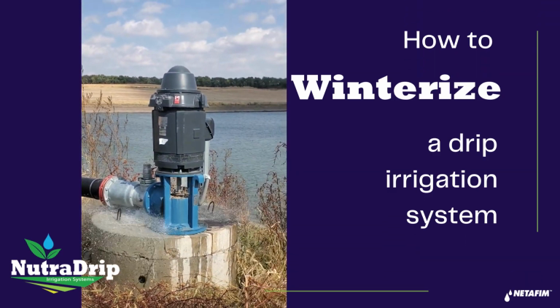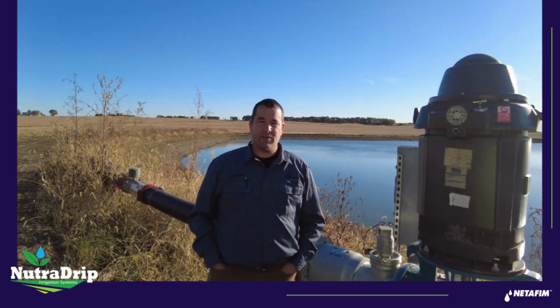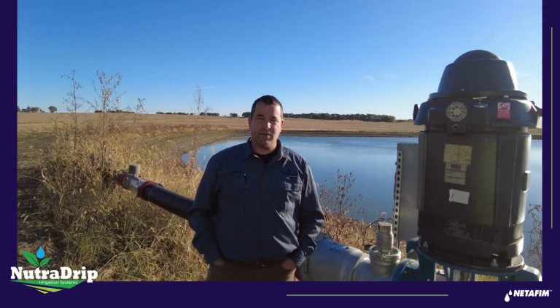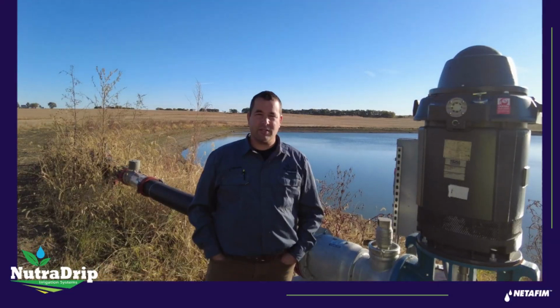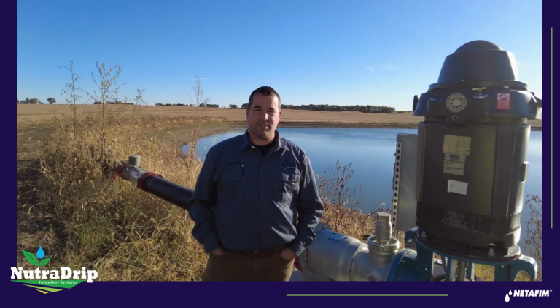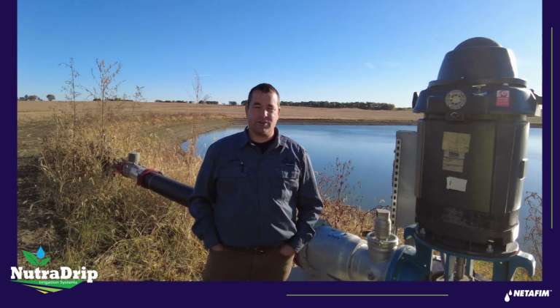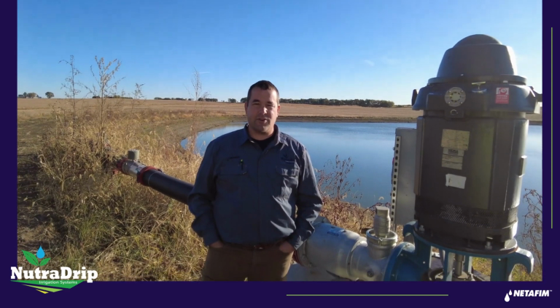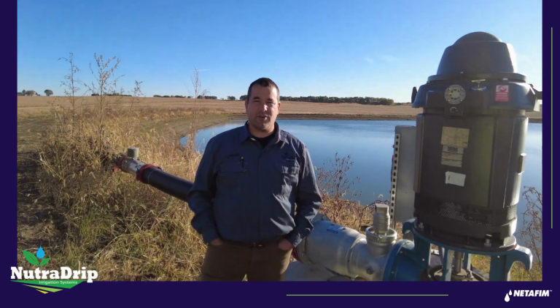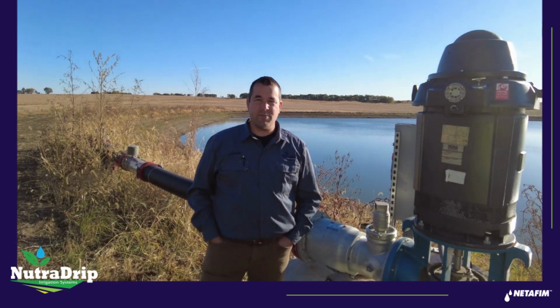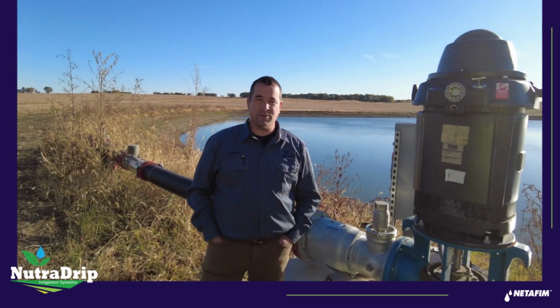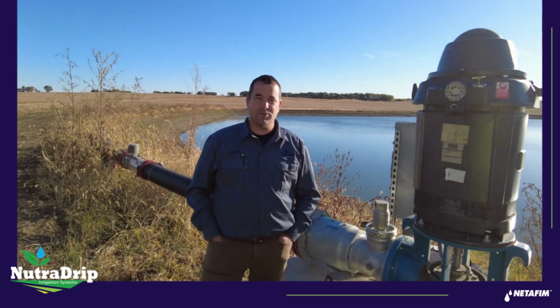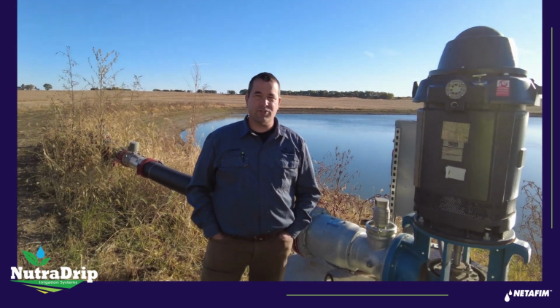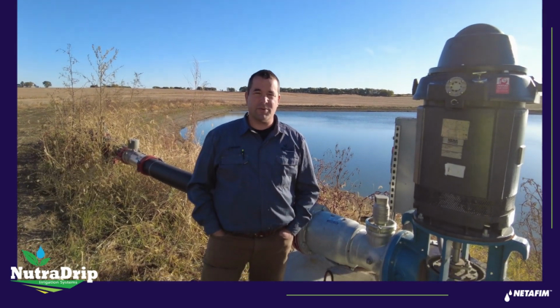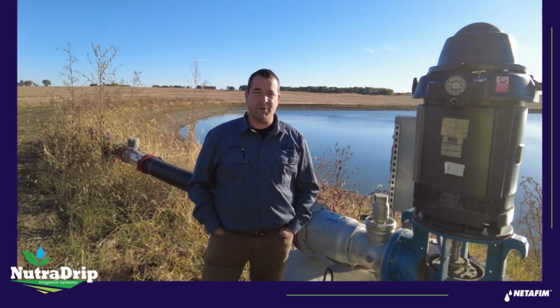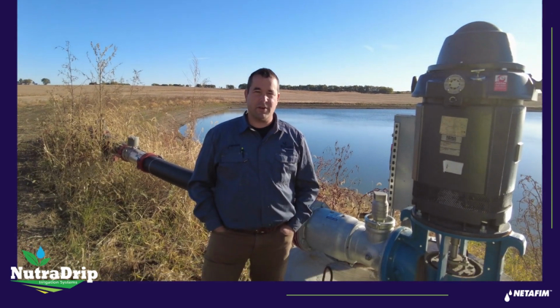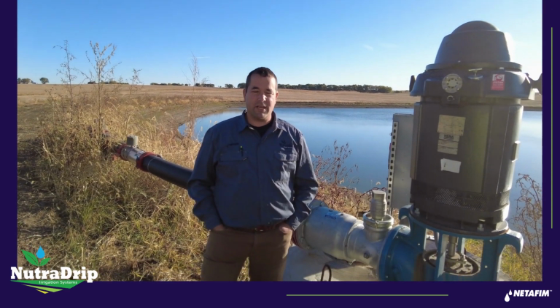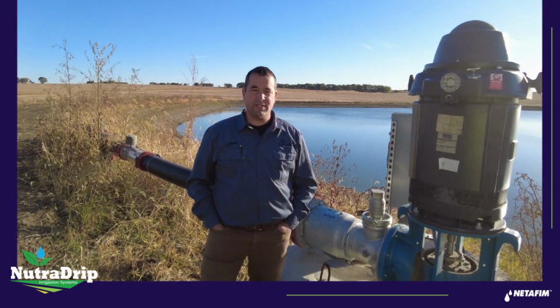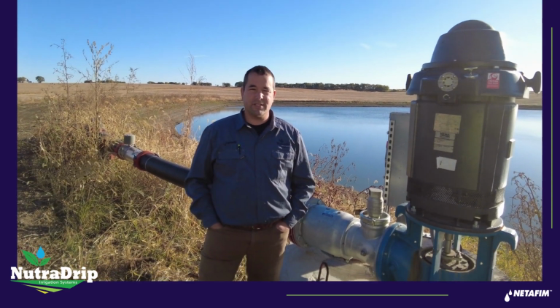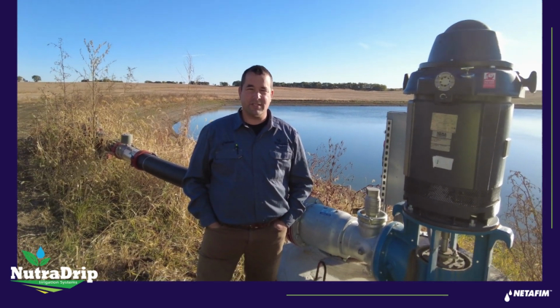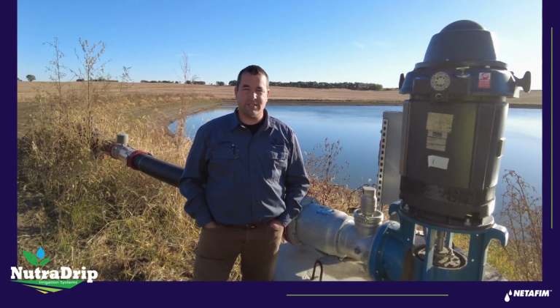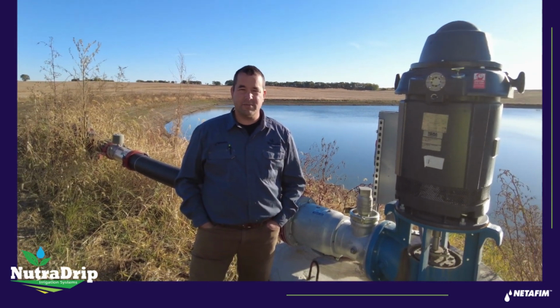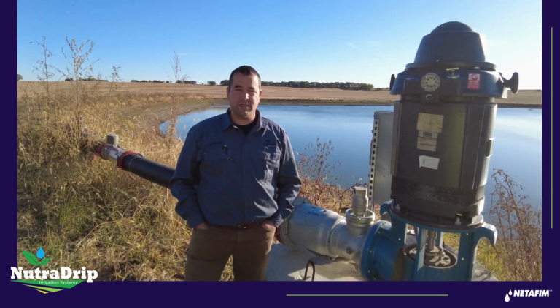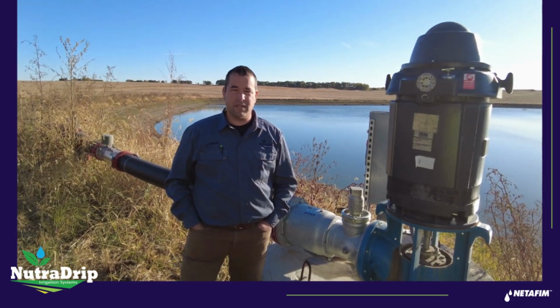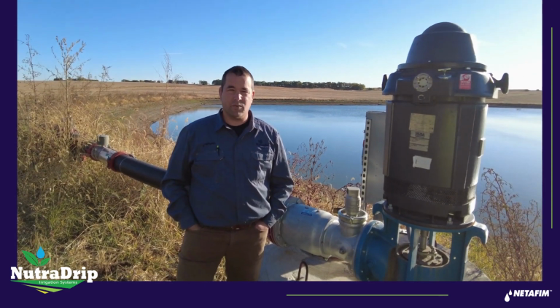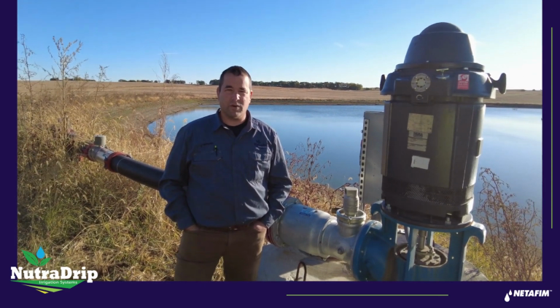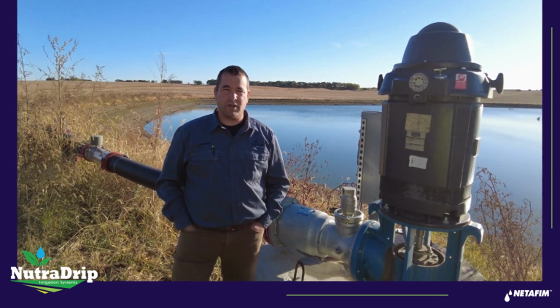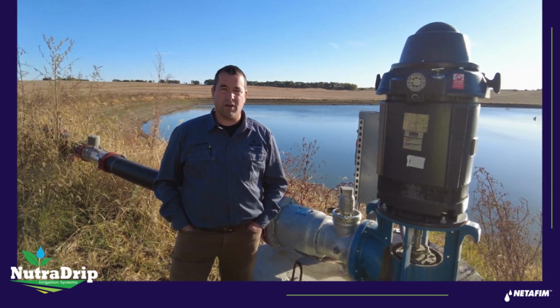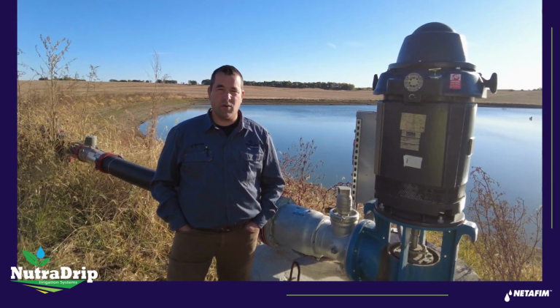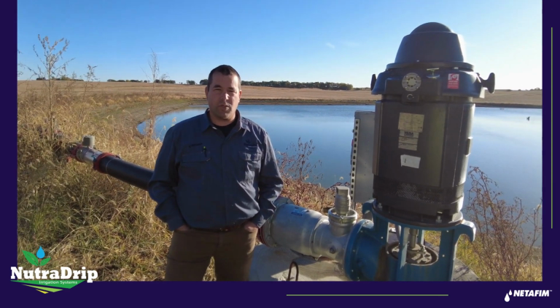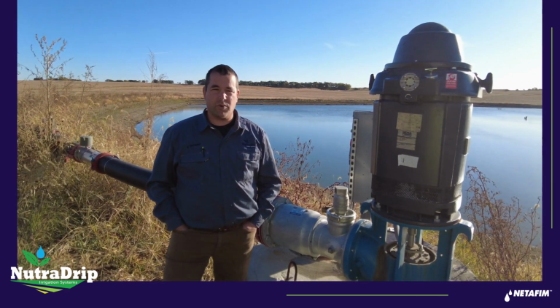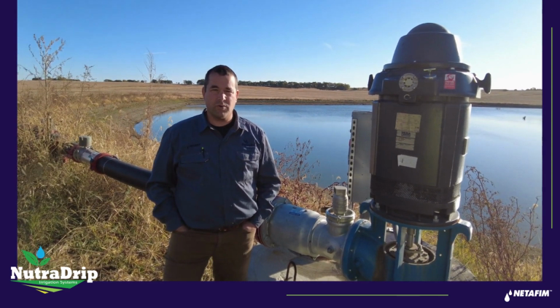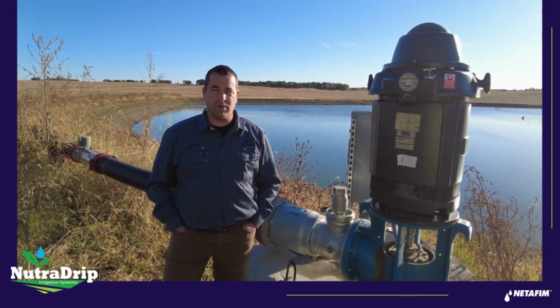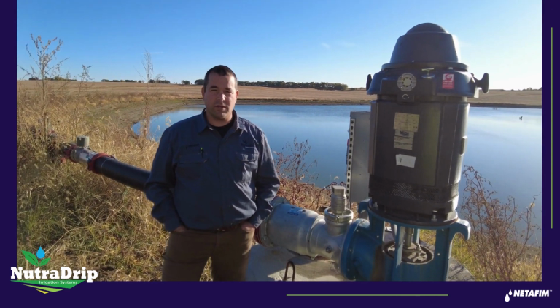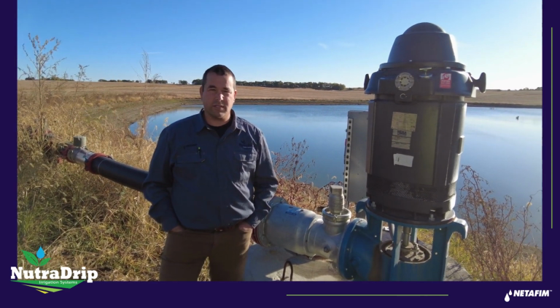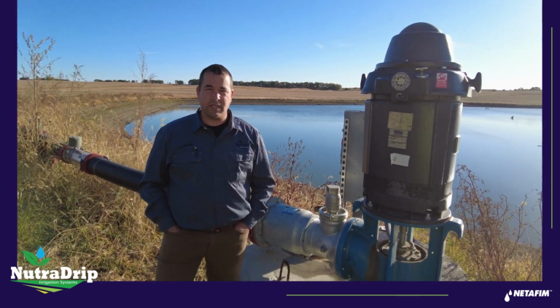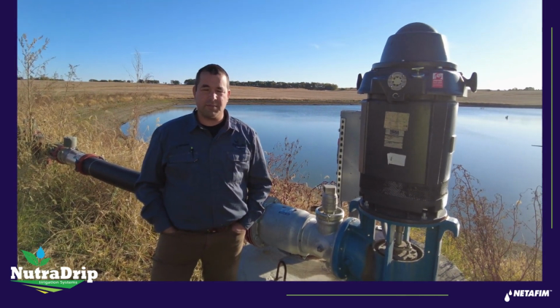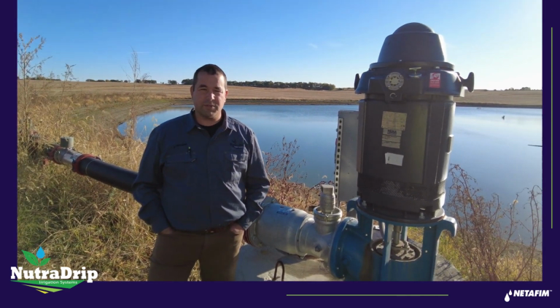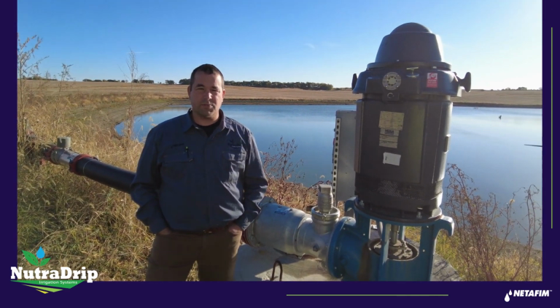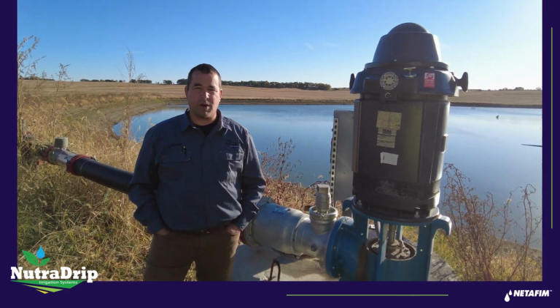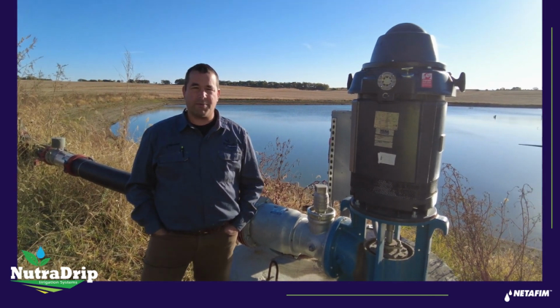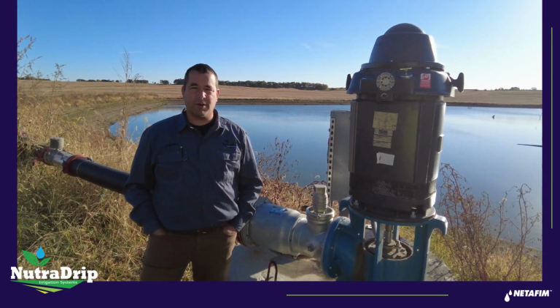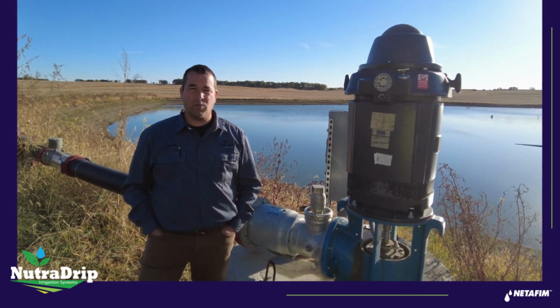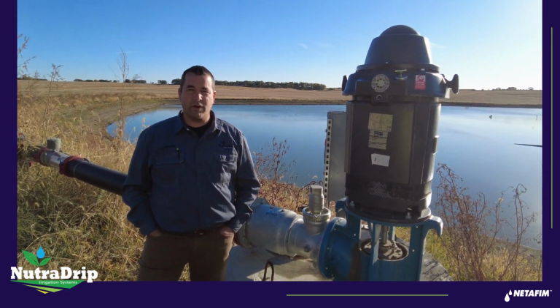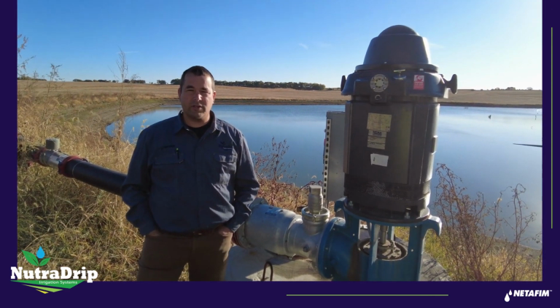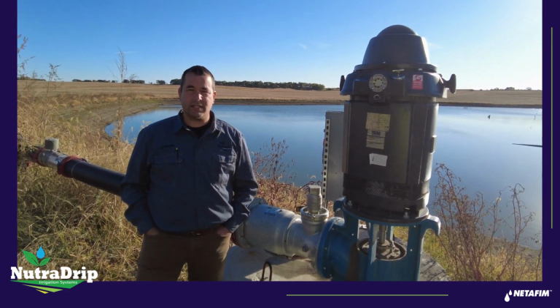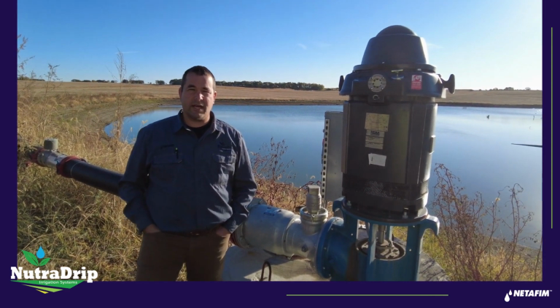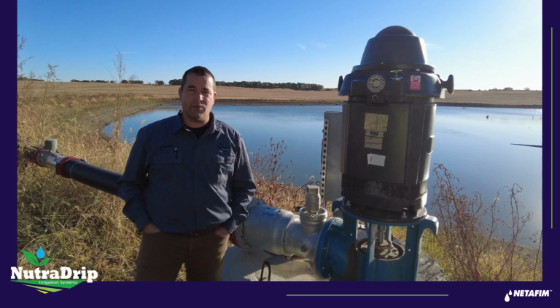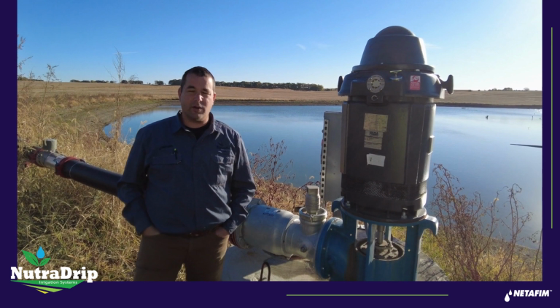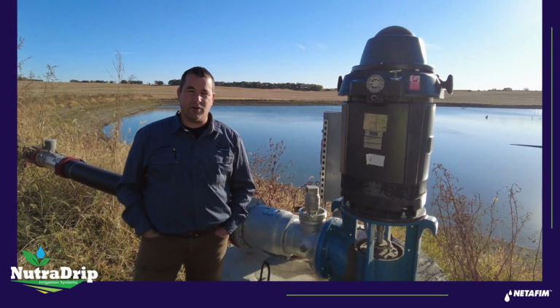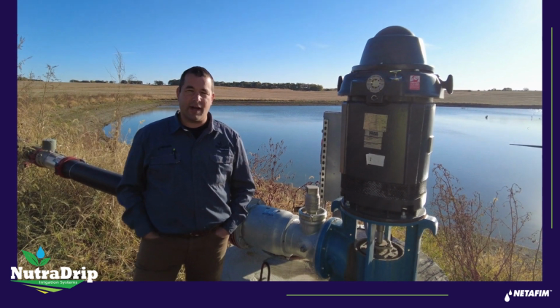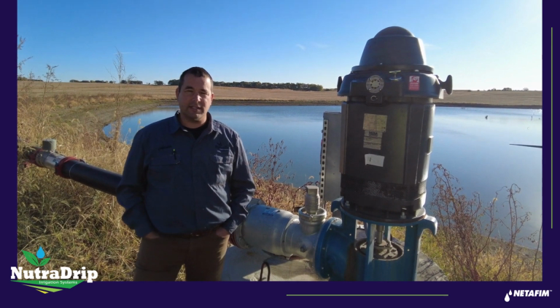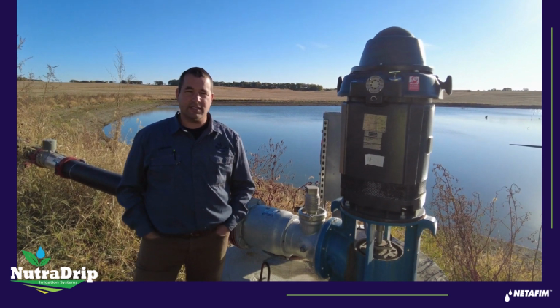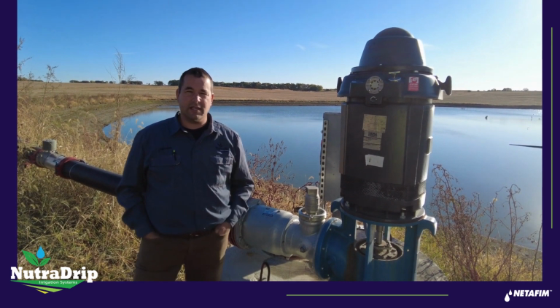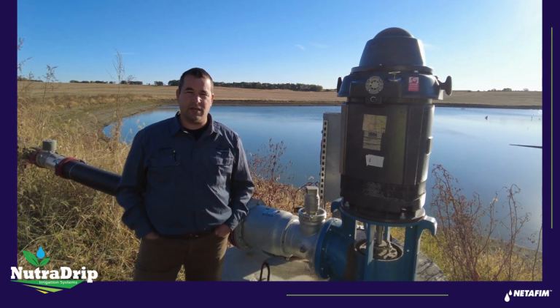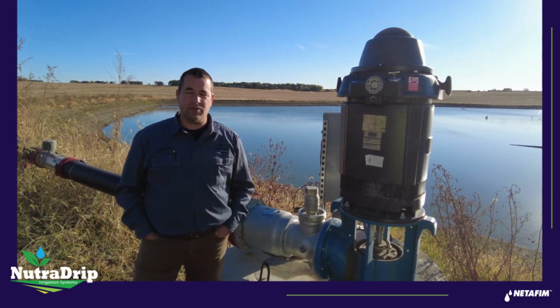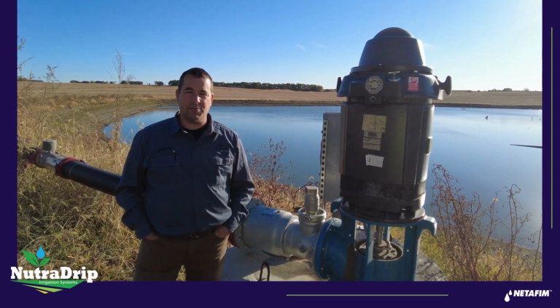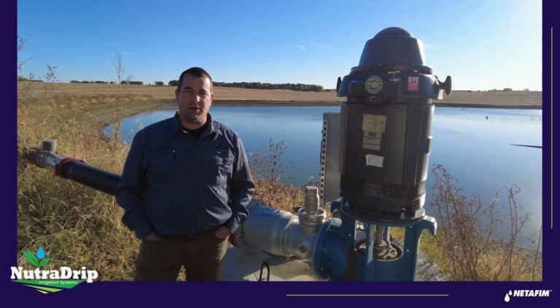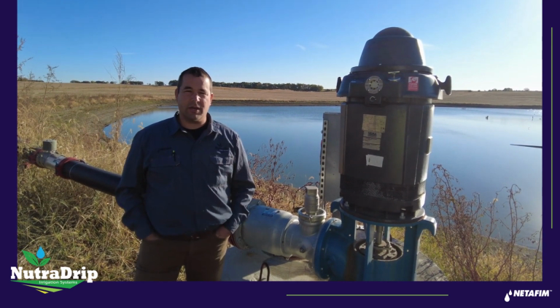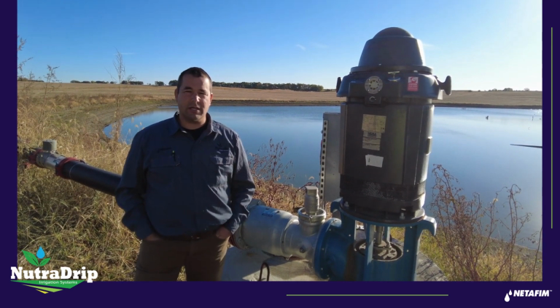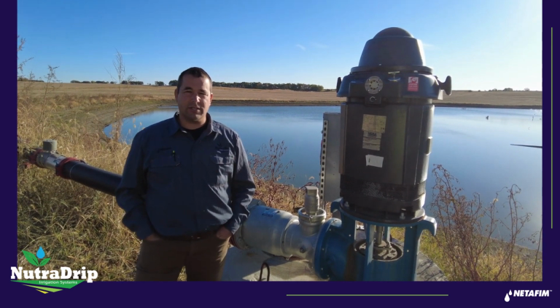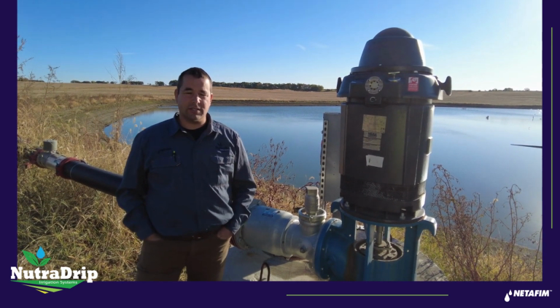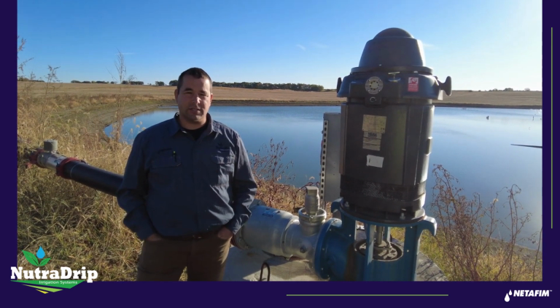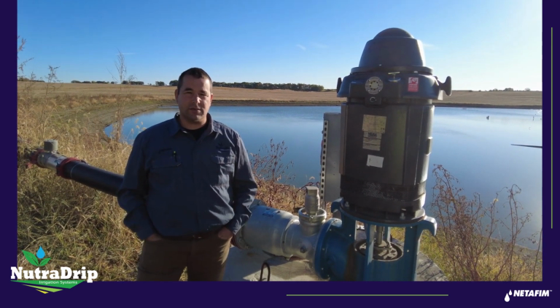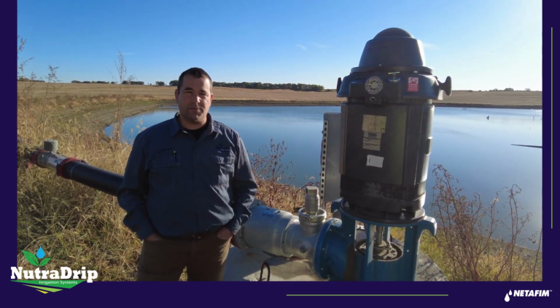This is Kurt Grimm with NutriDrip Irrigation Systems and we're going to go through the steps to properly winterize a drip irrigation system.